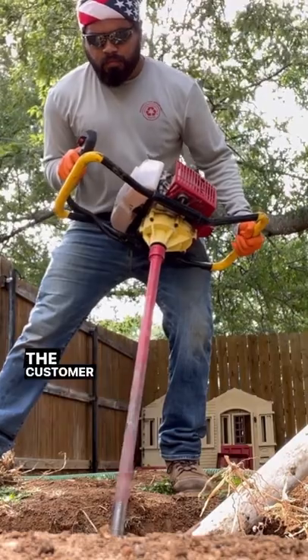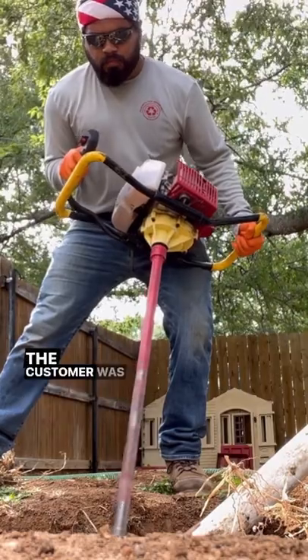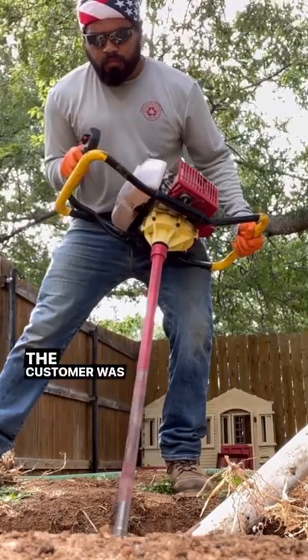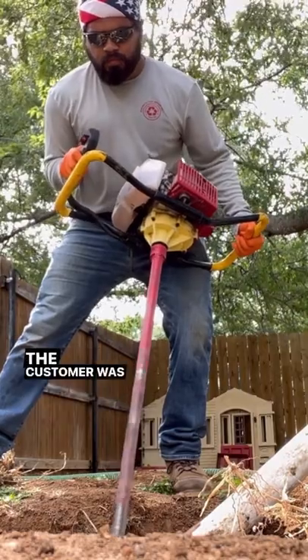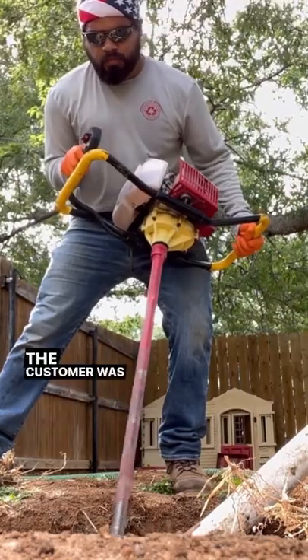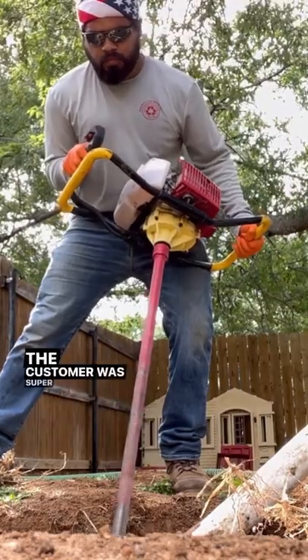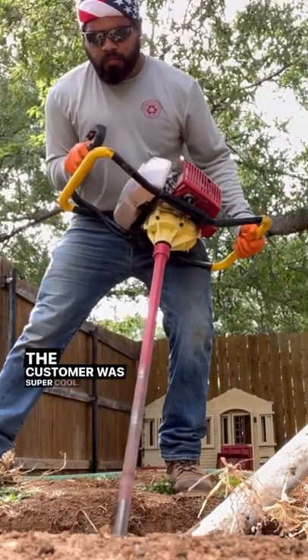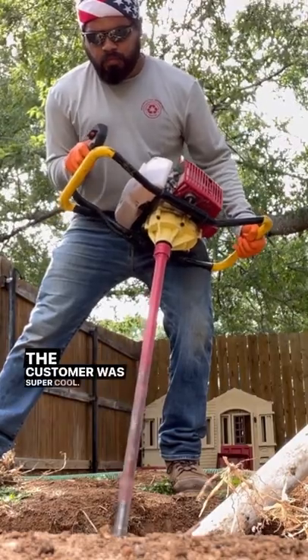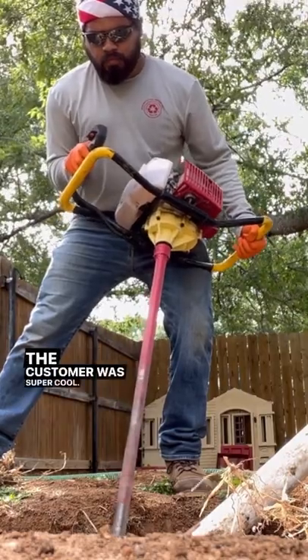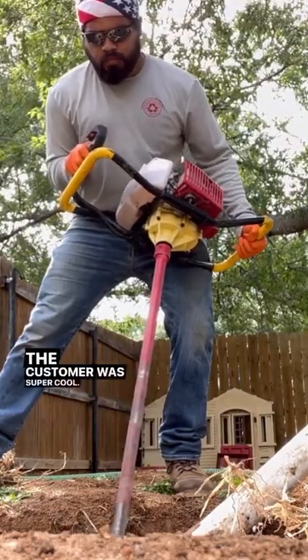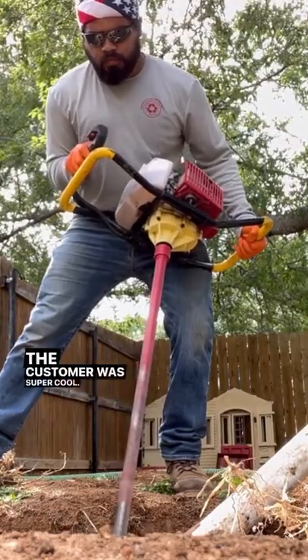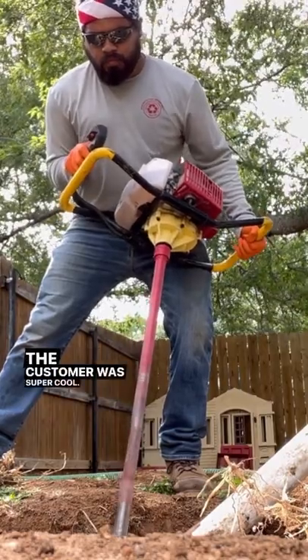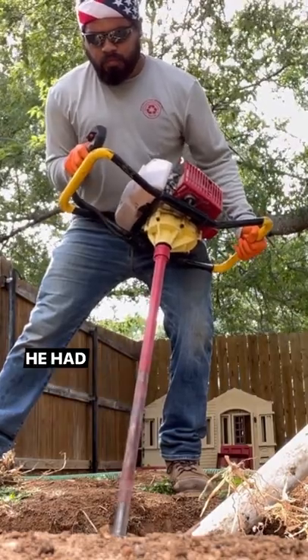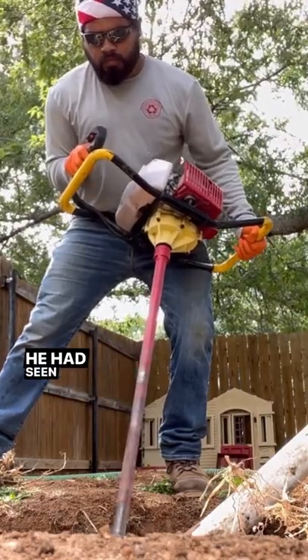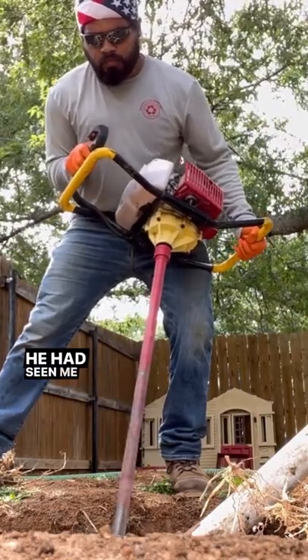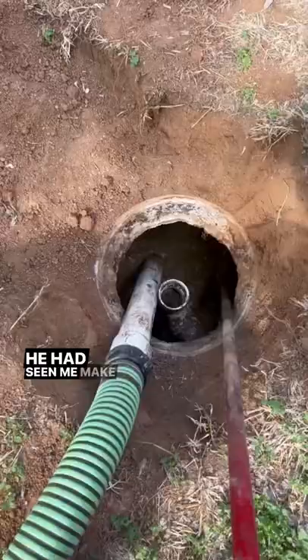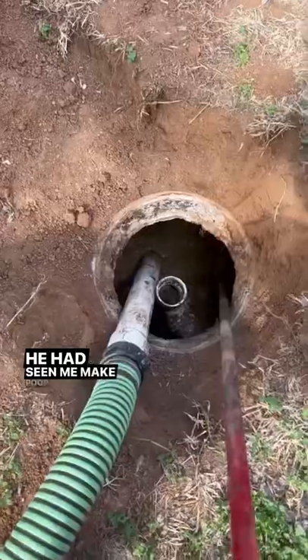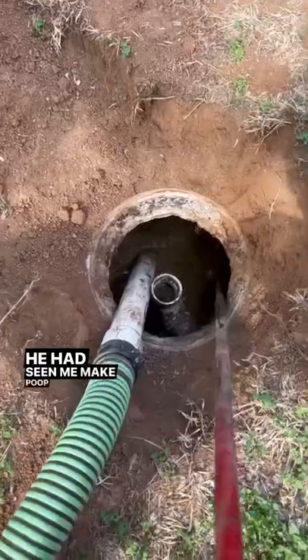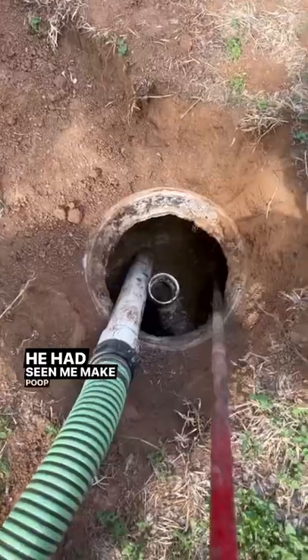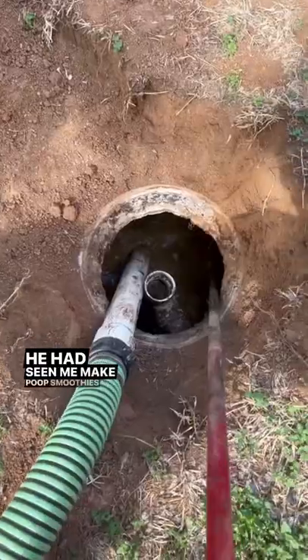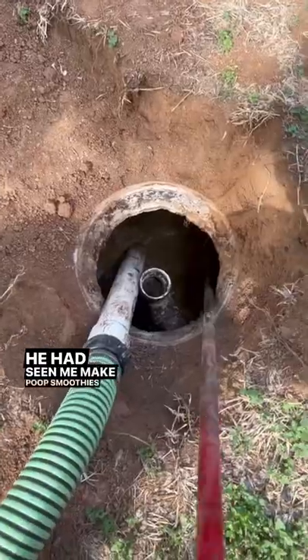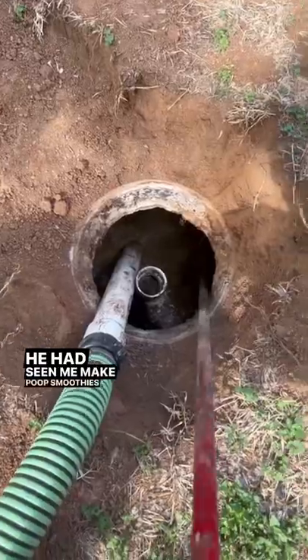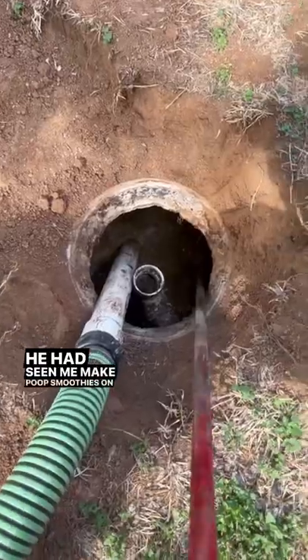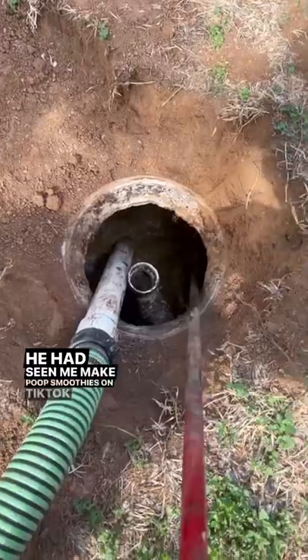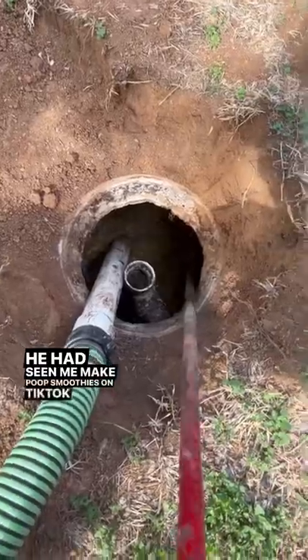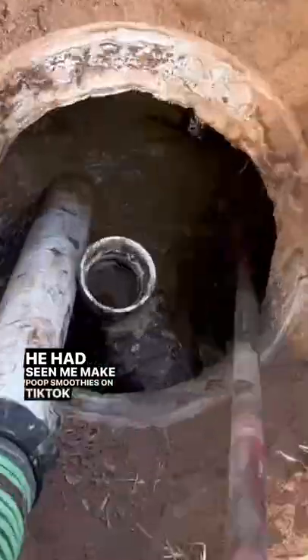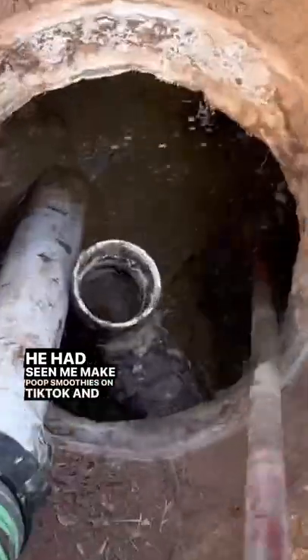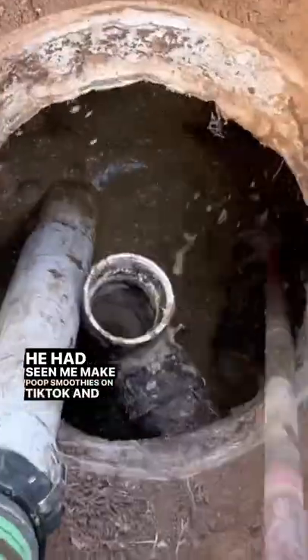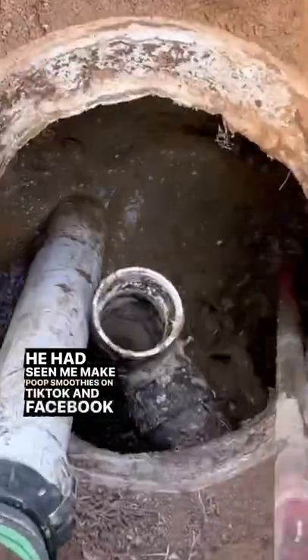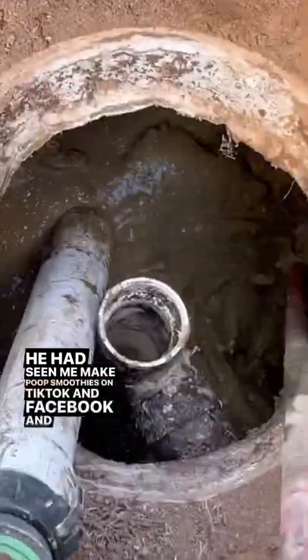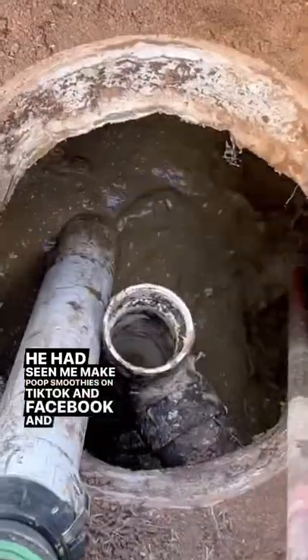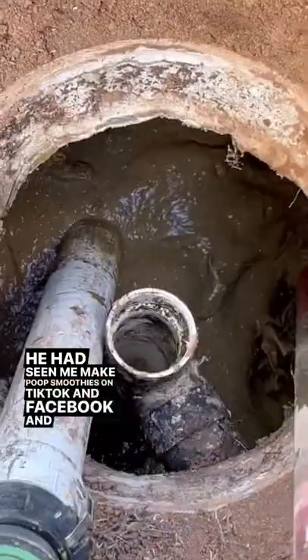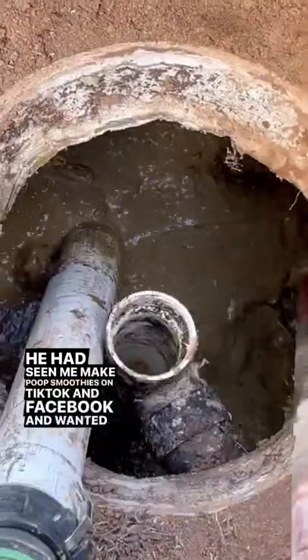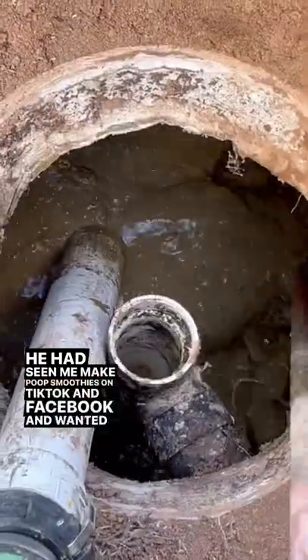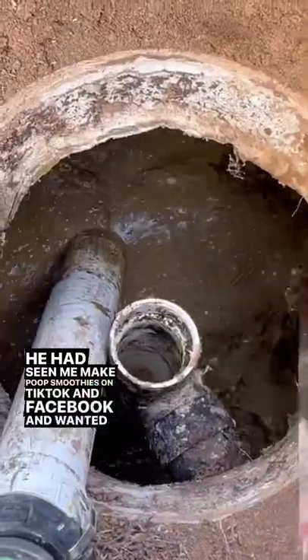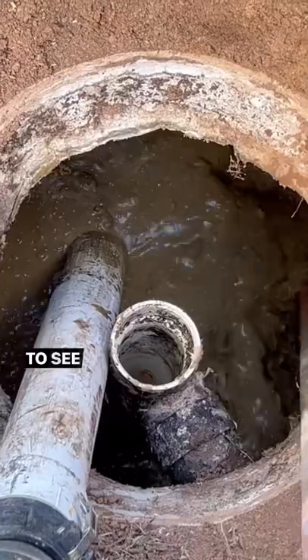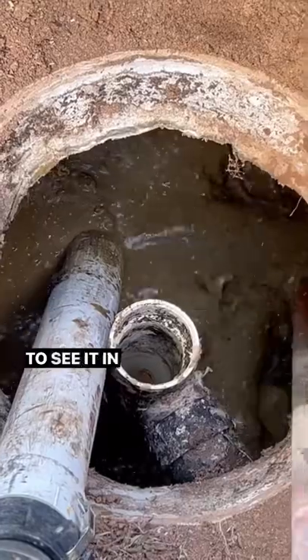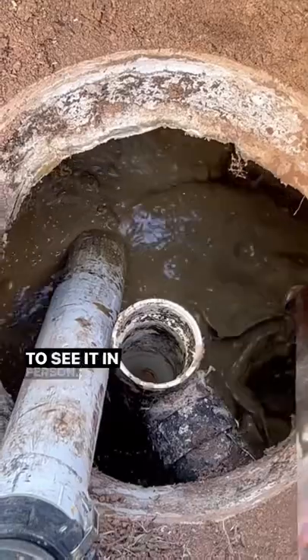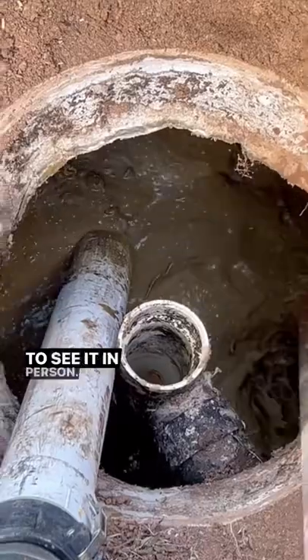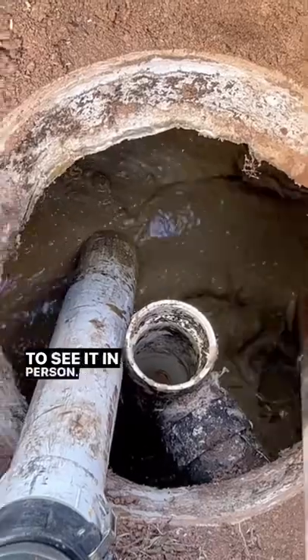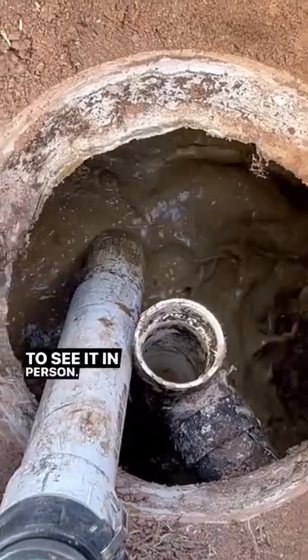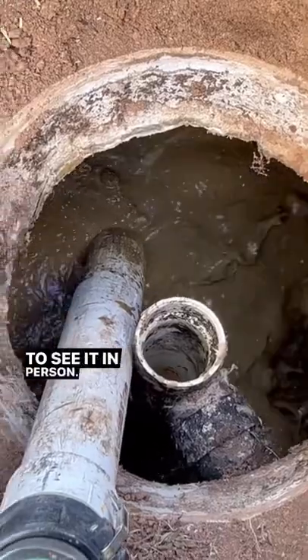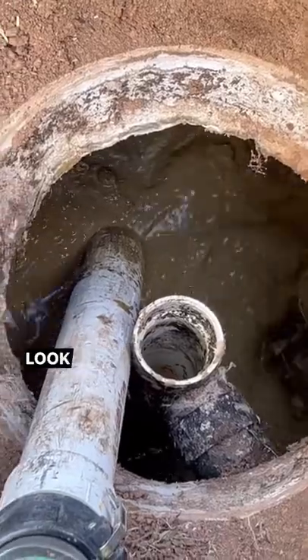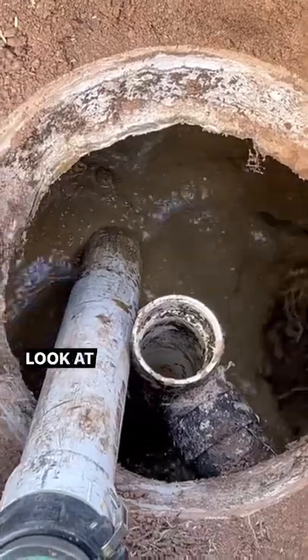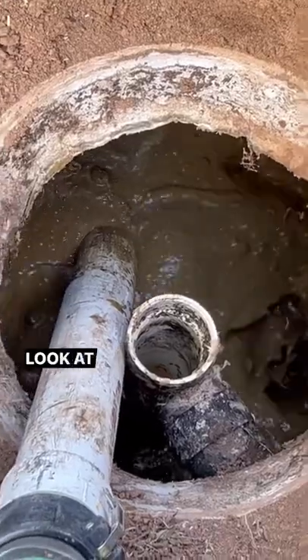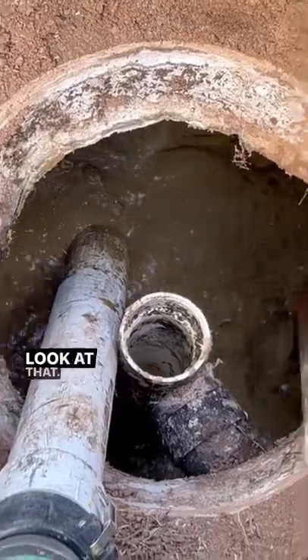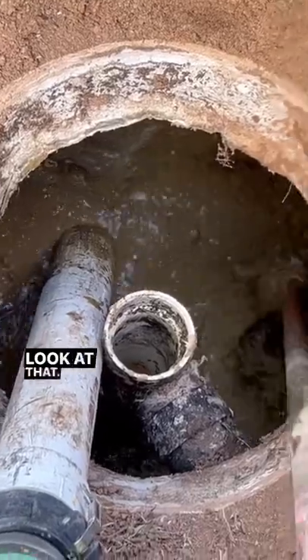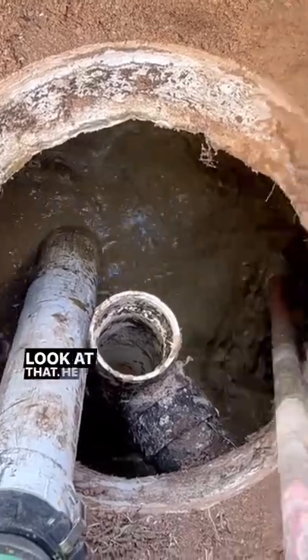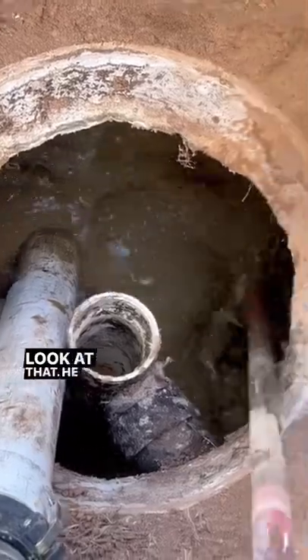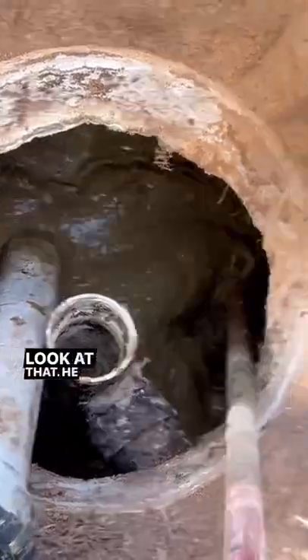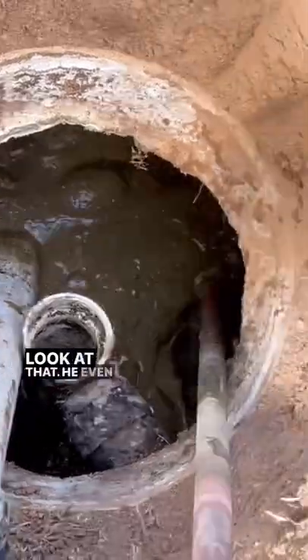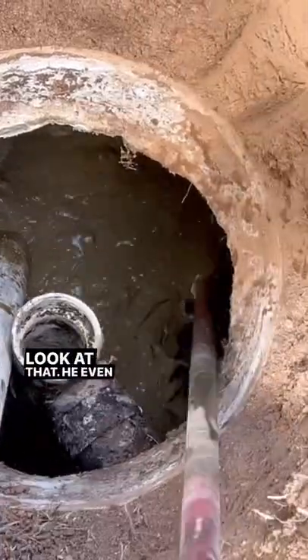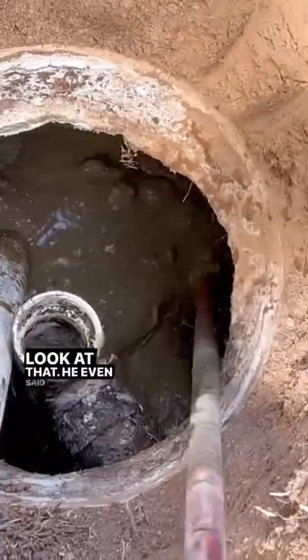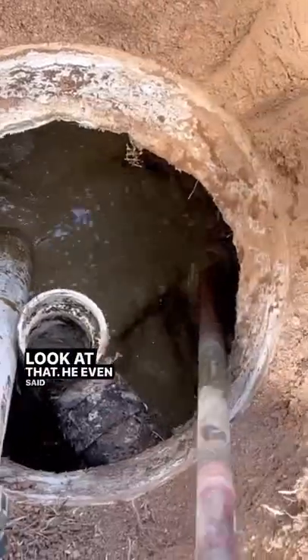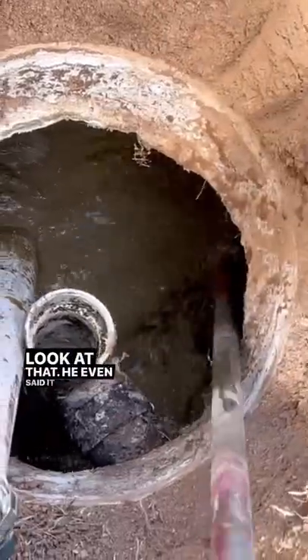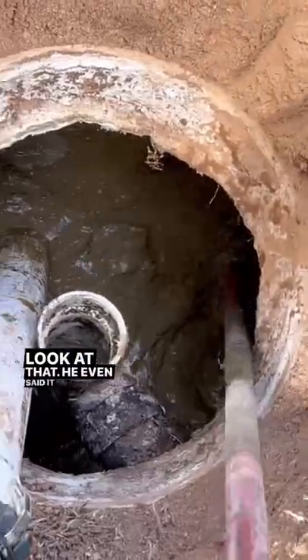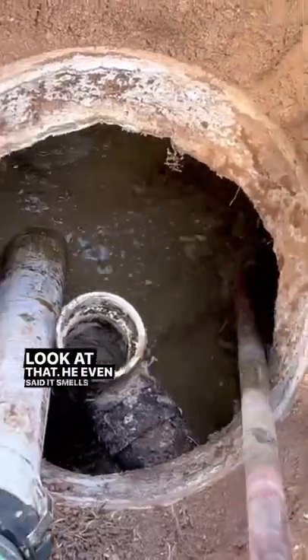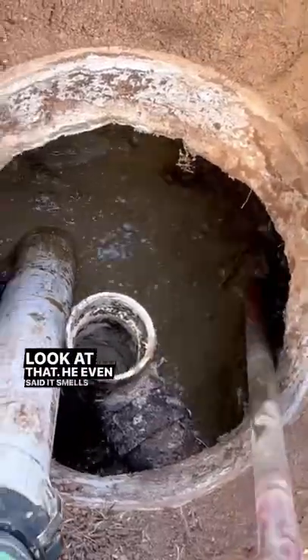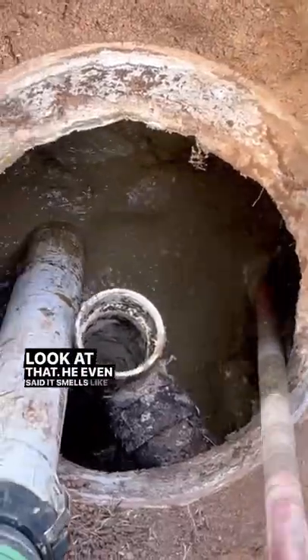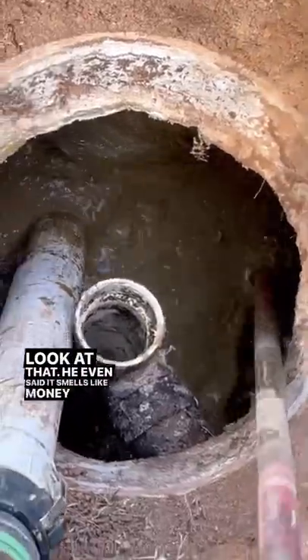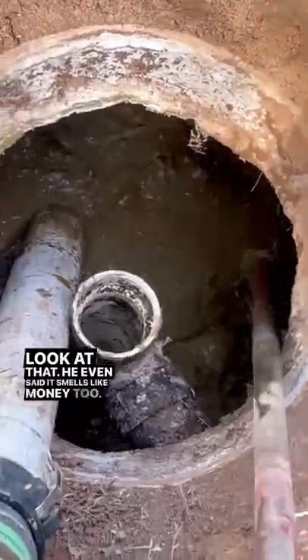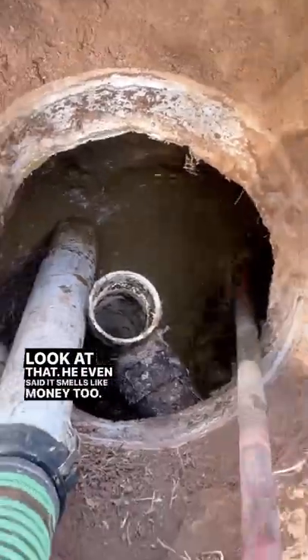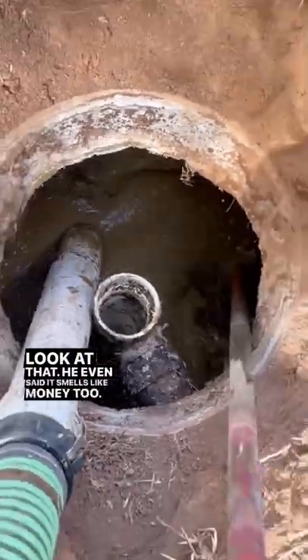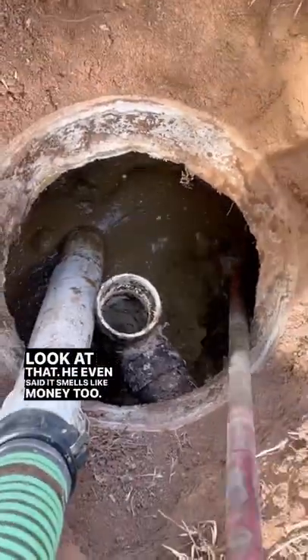The customer was super cool — he had seen me make poop smoothies on TikTok and Facebook and wanted to see it in person. Look at that. He even said it smells like money too.